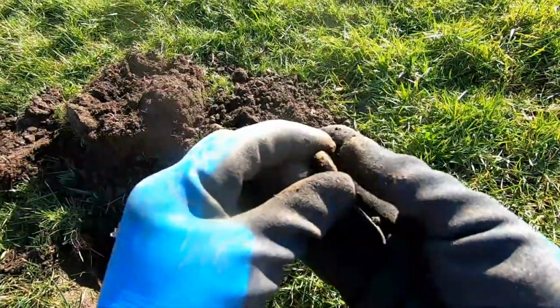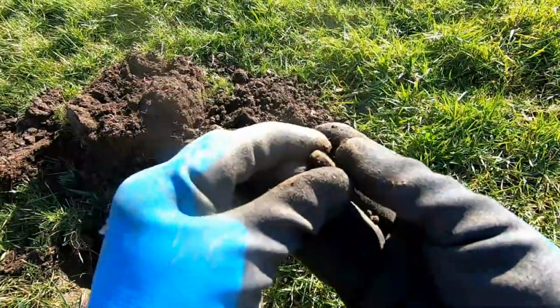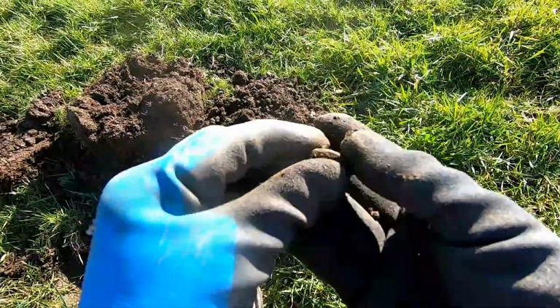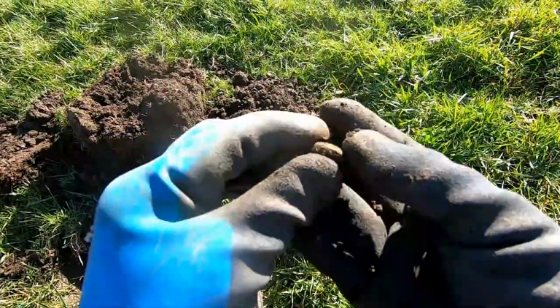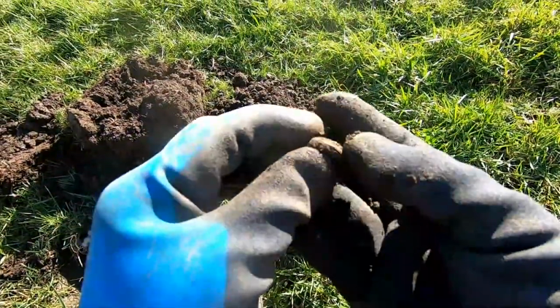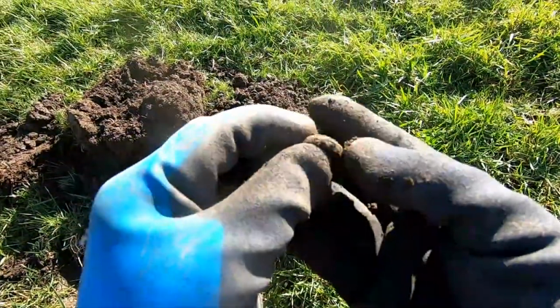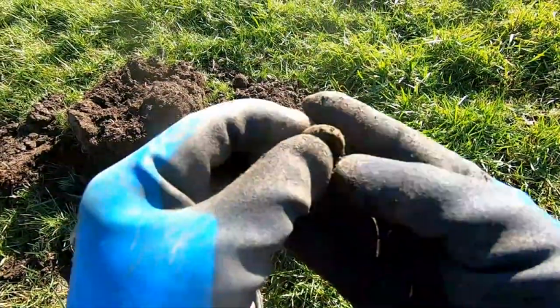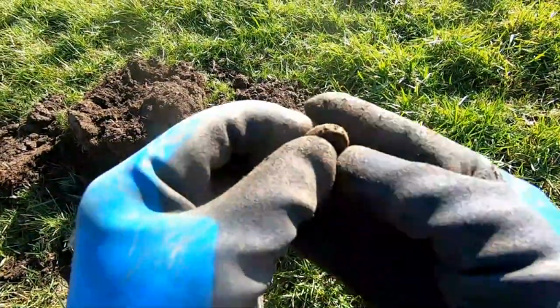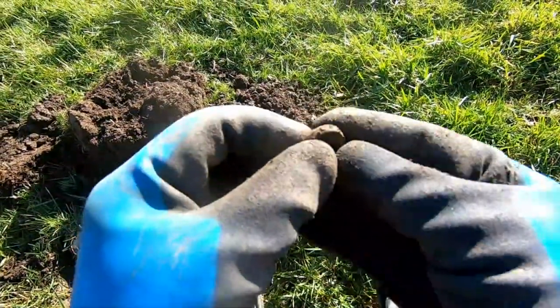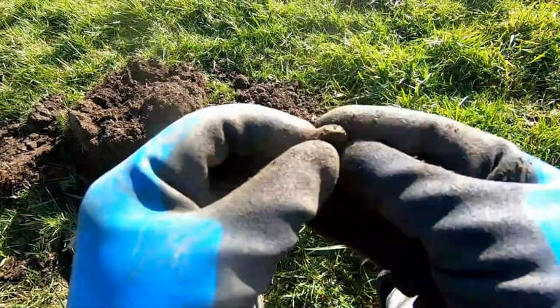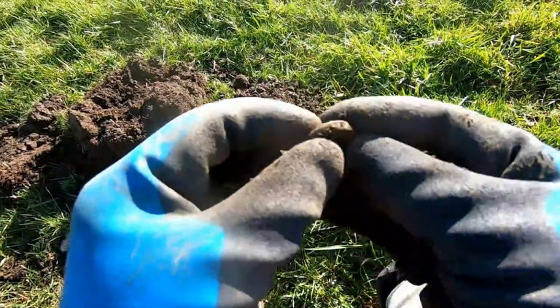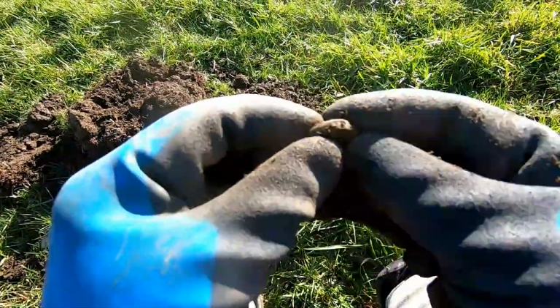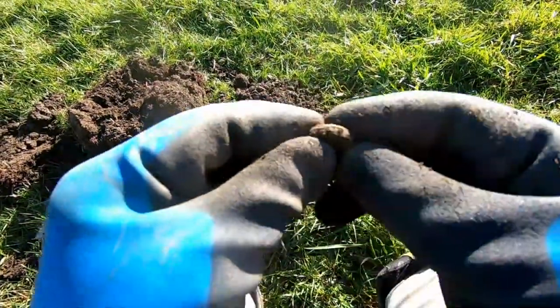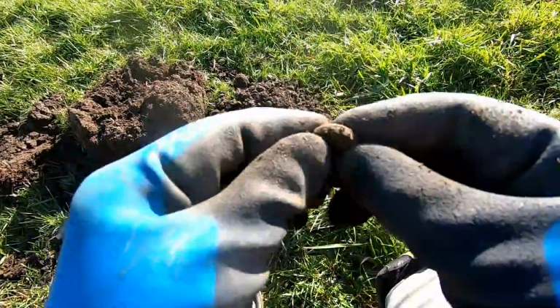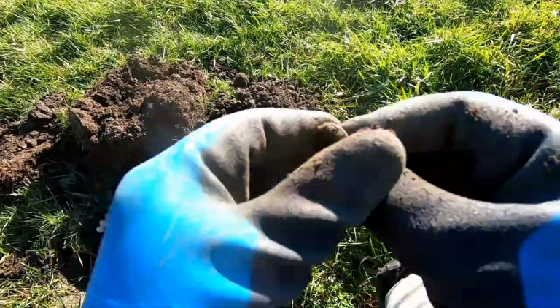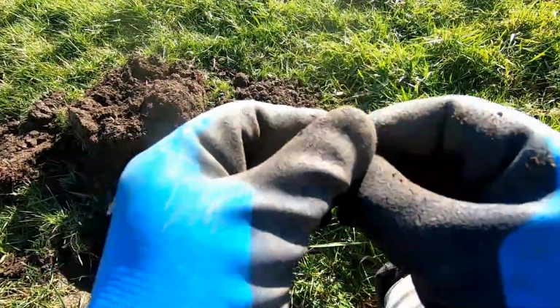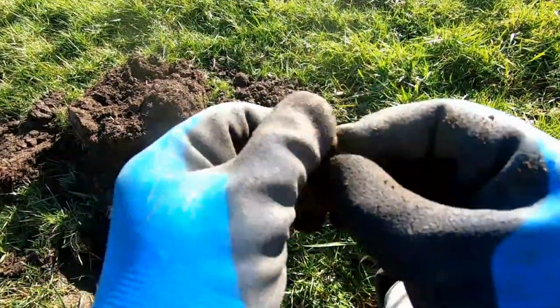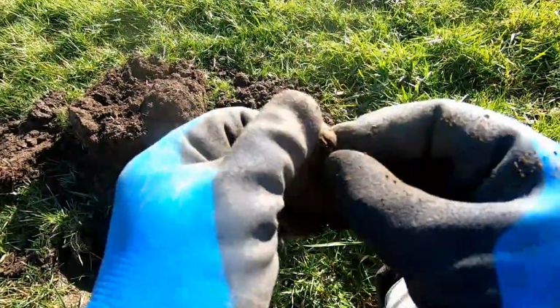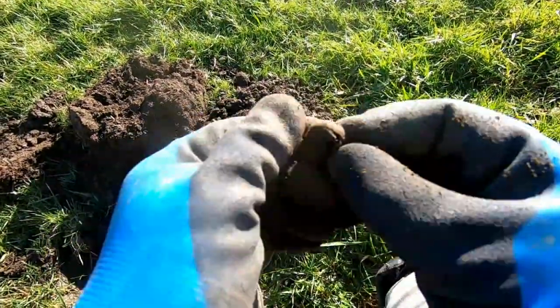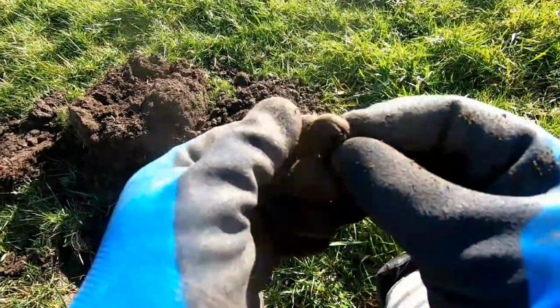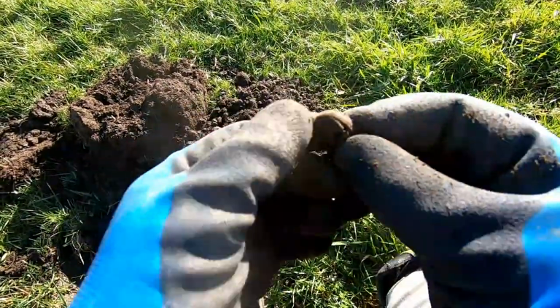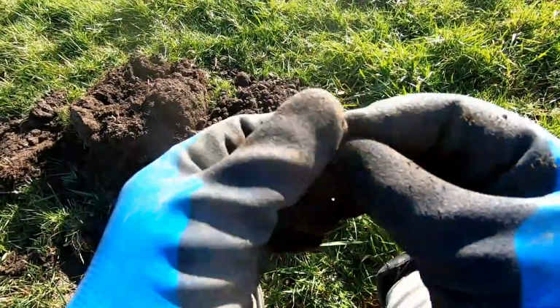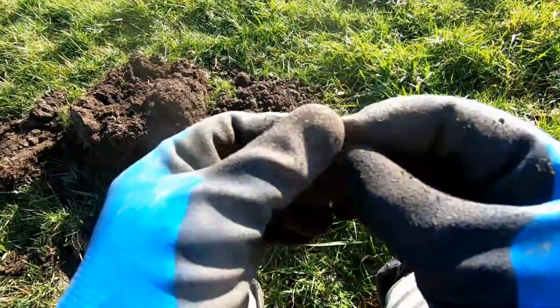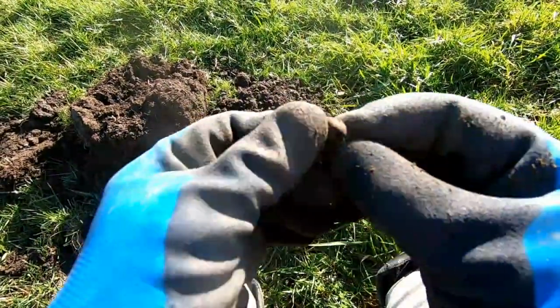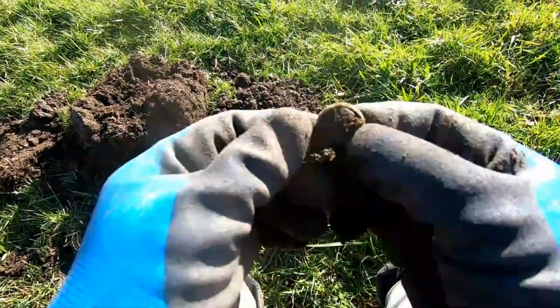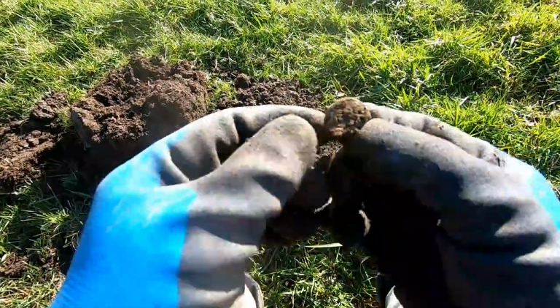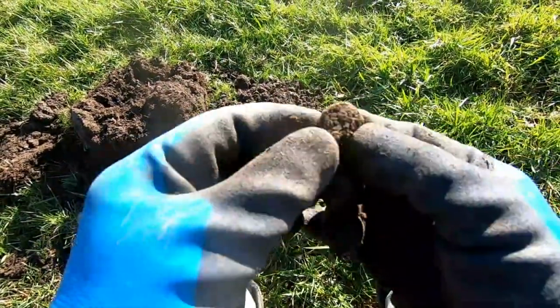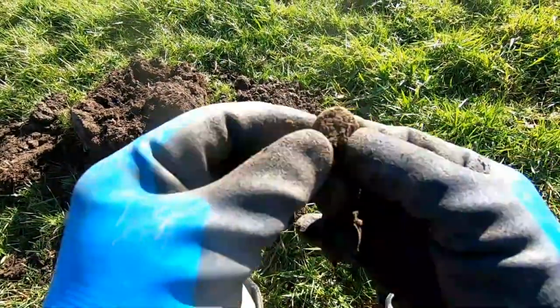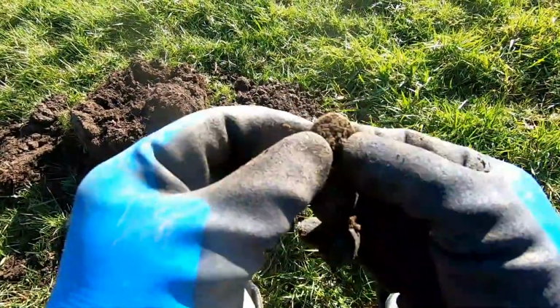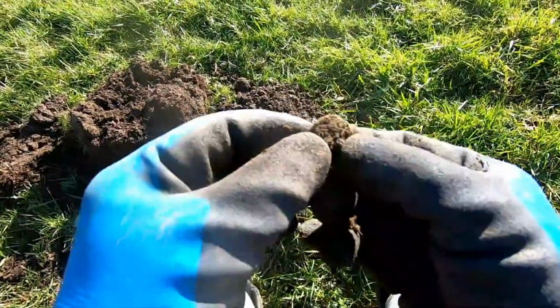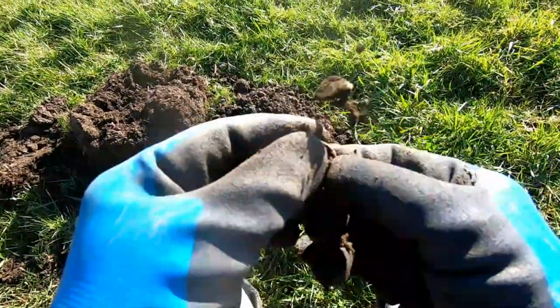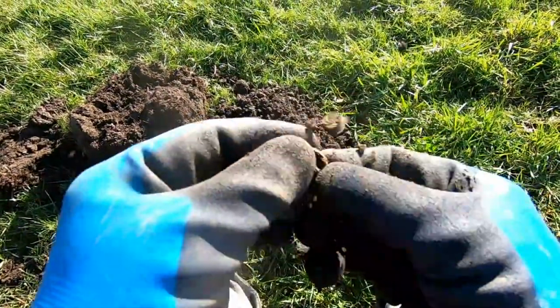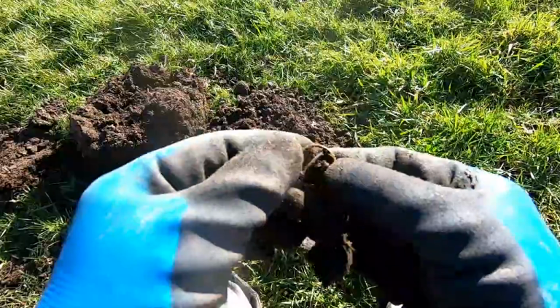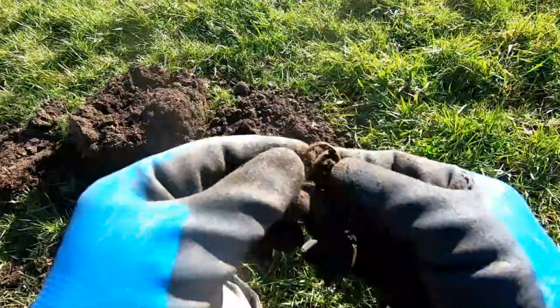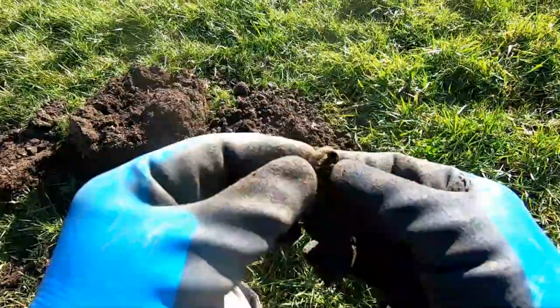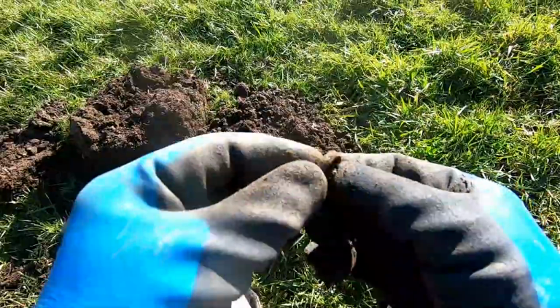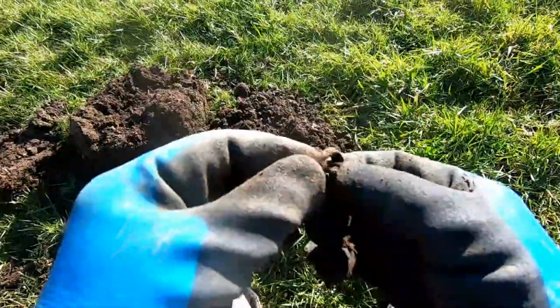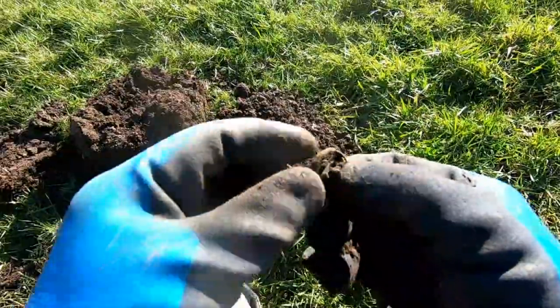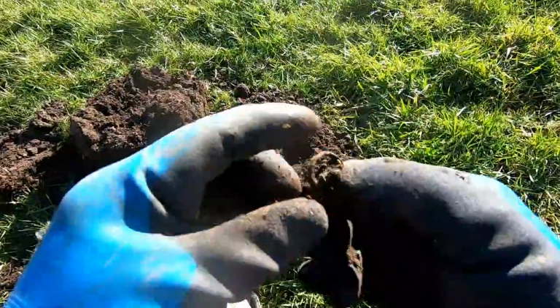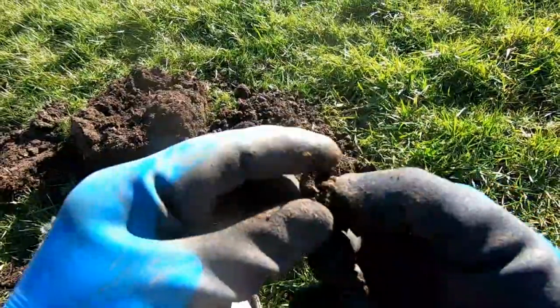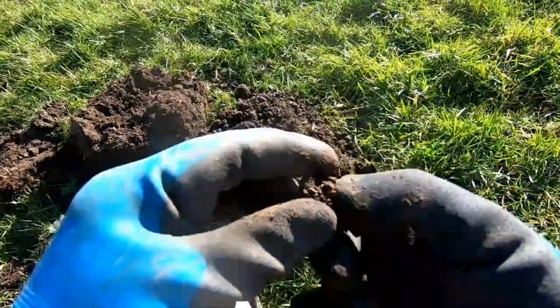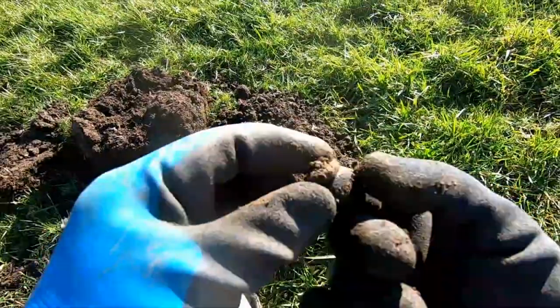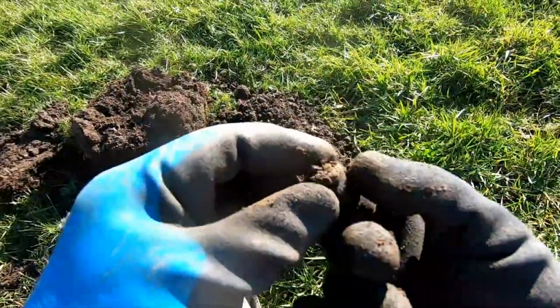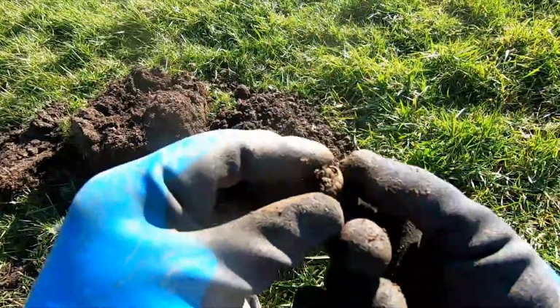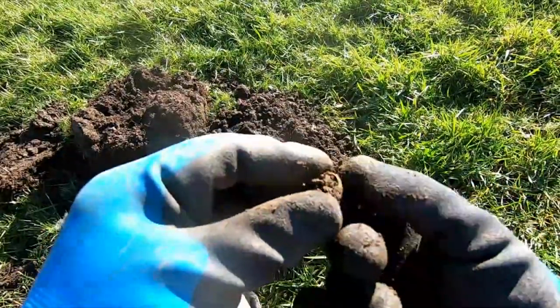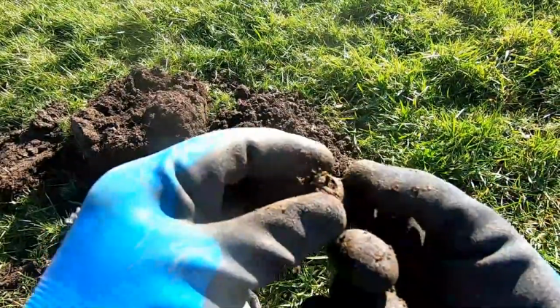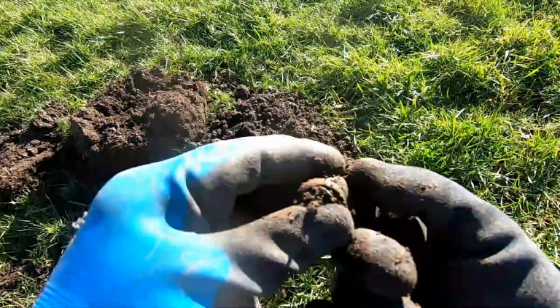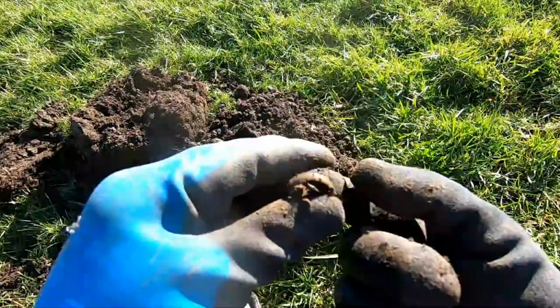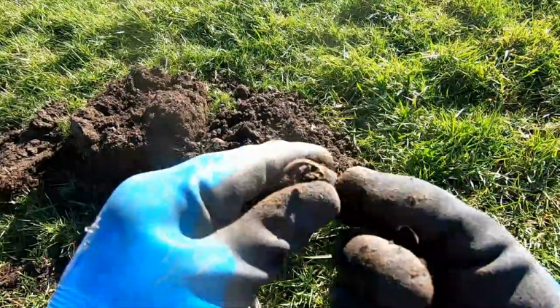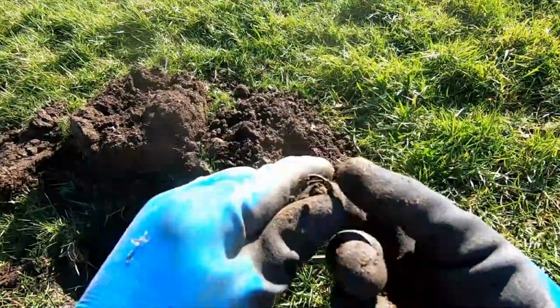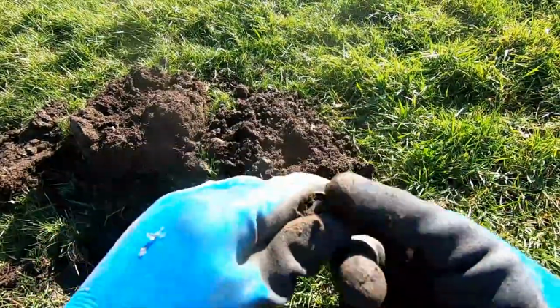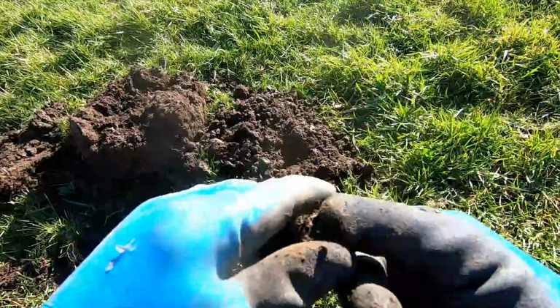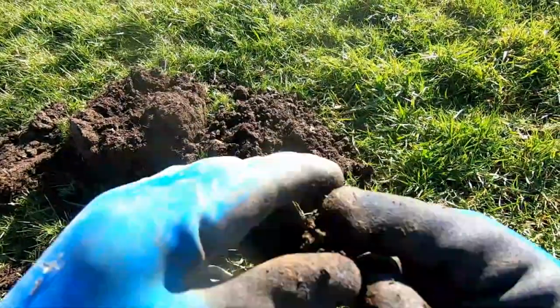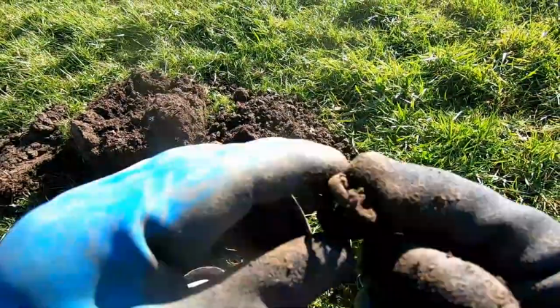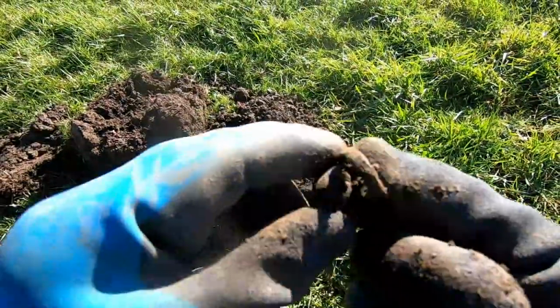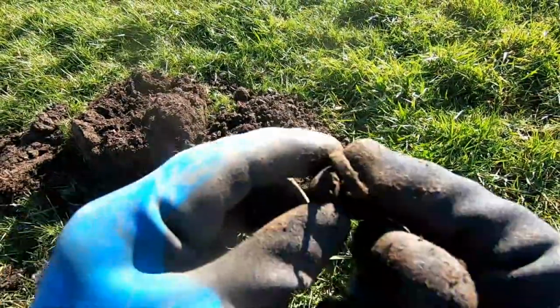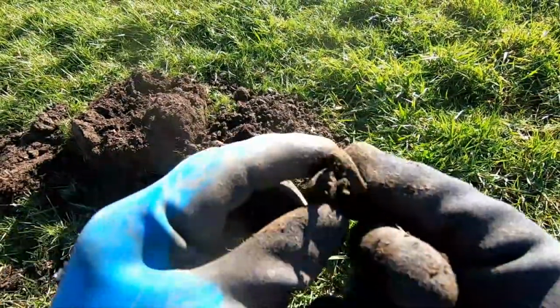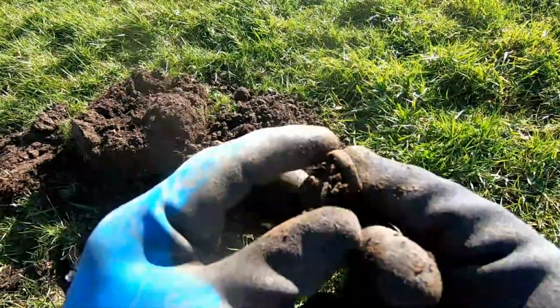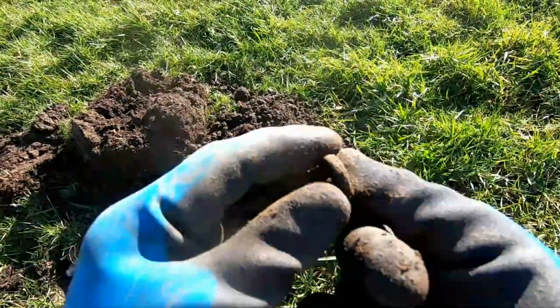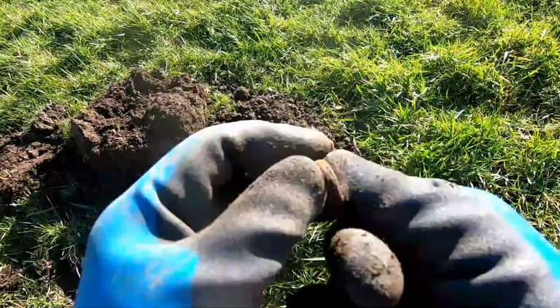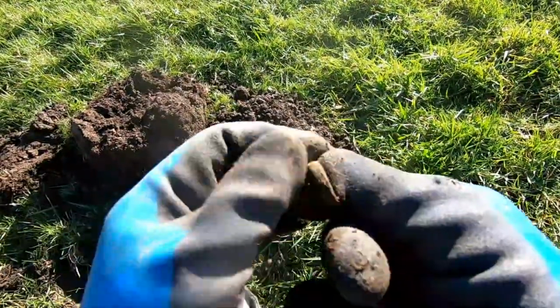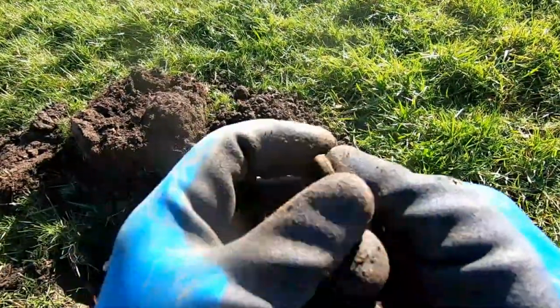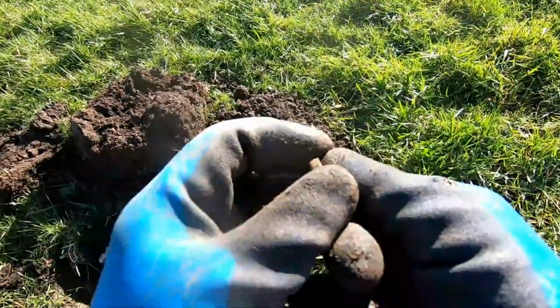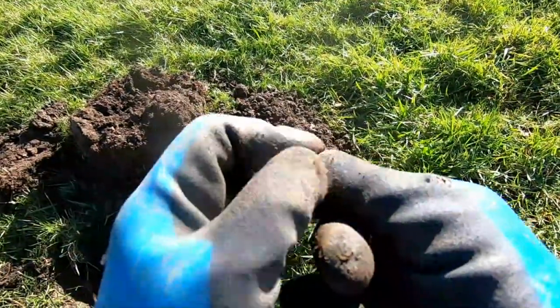Now then, what's this? Looks like a brass ring — ha ha, yes it is, it's a brass ring!